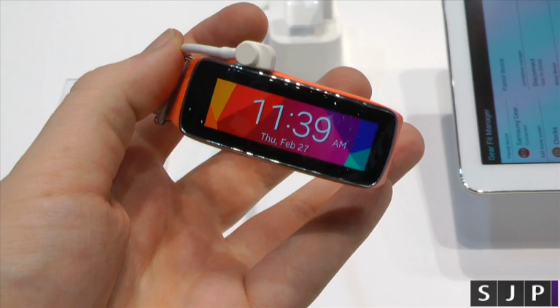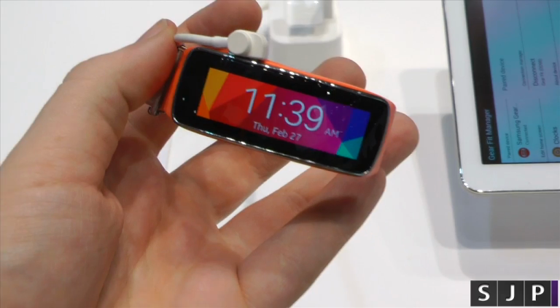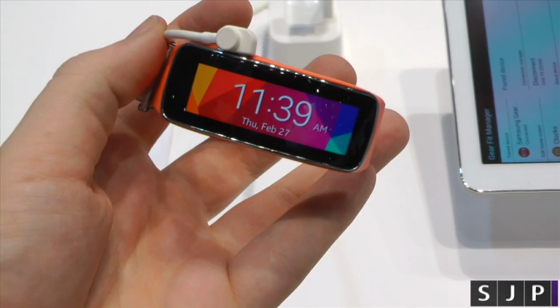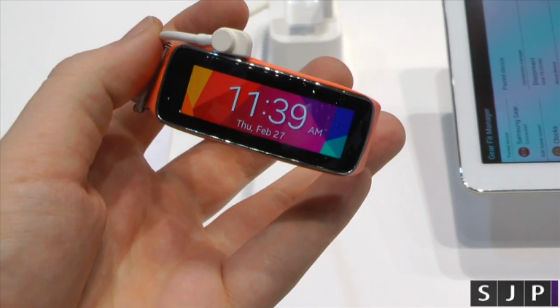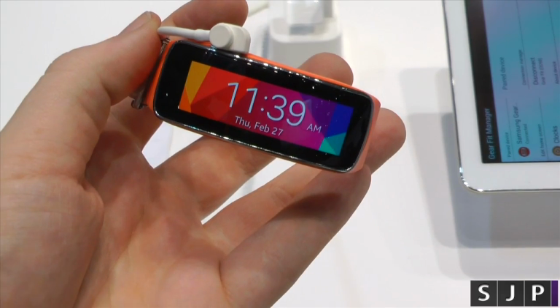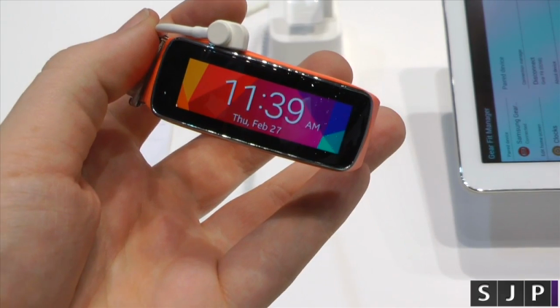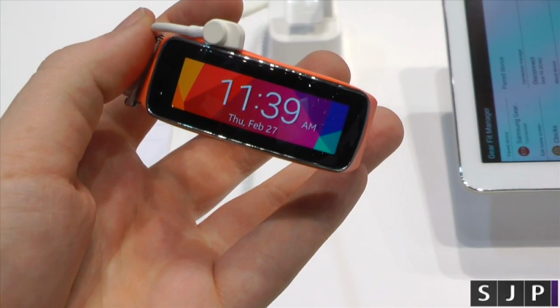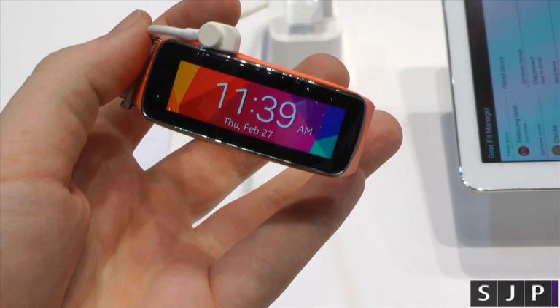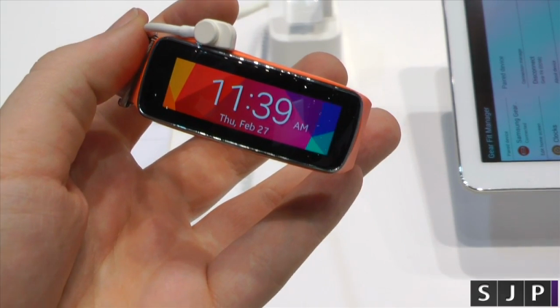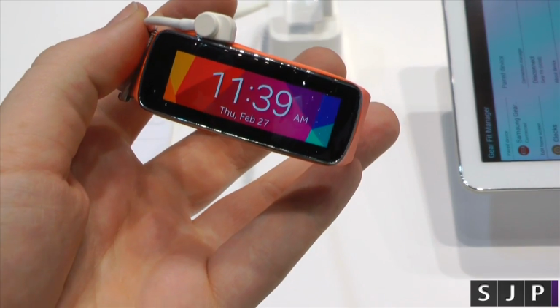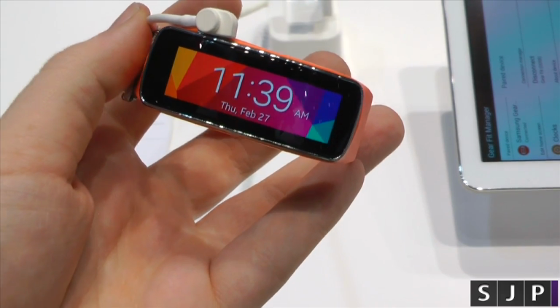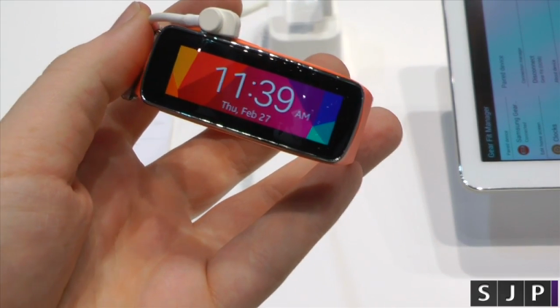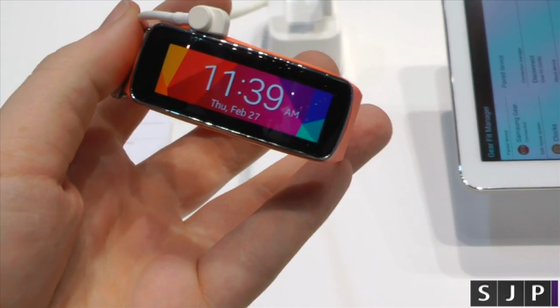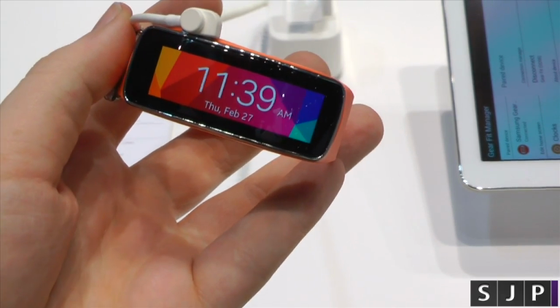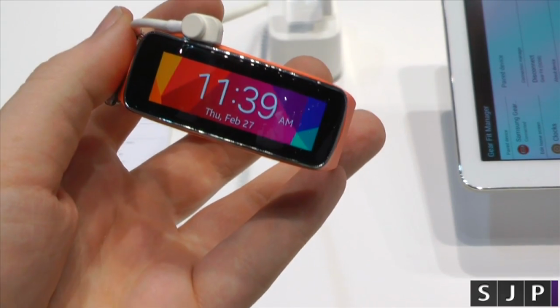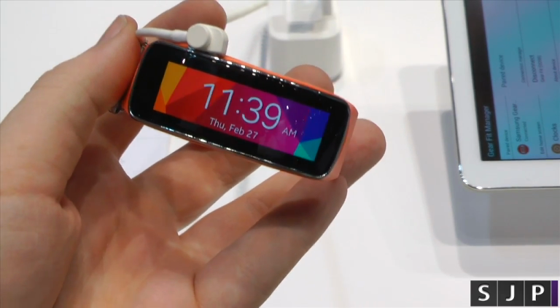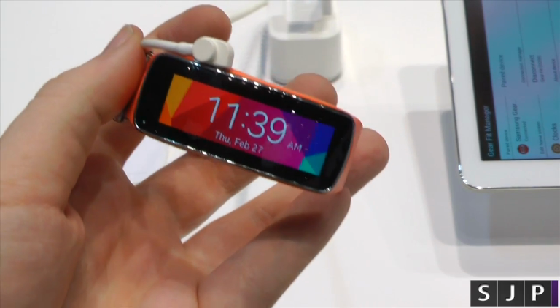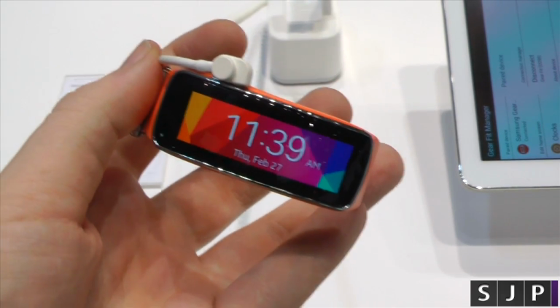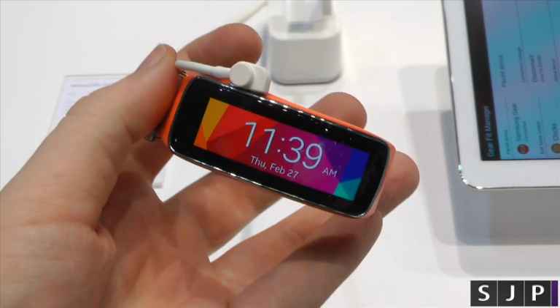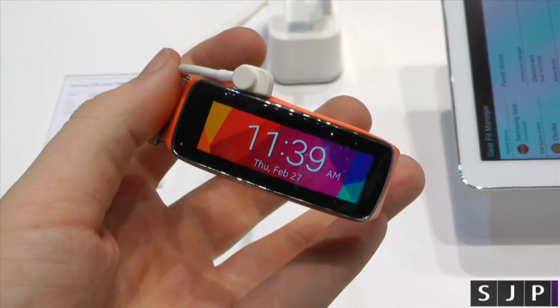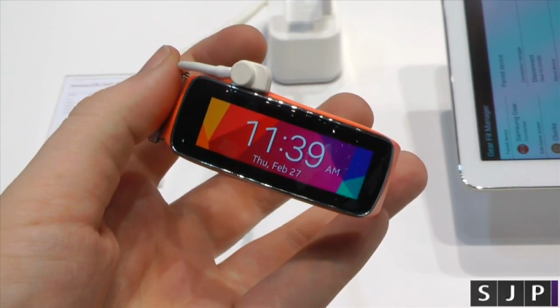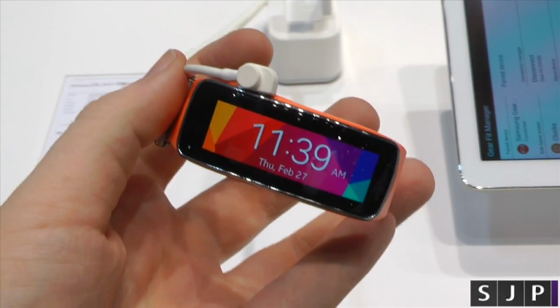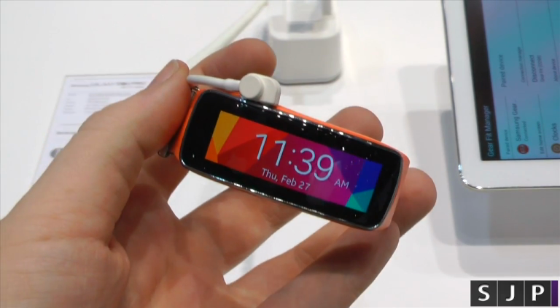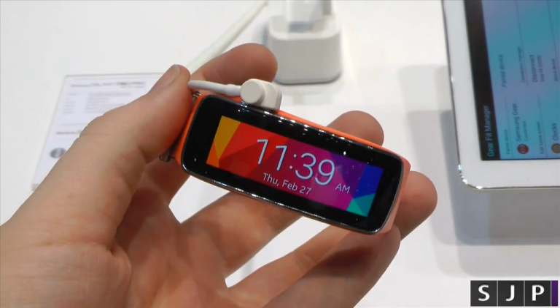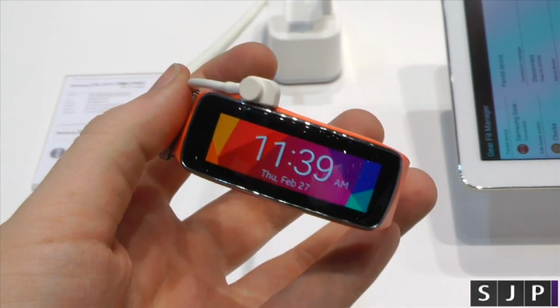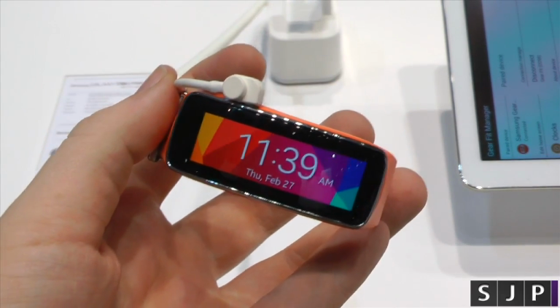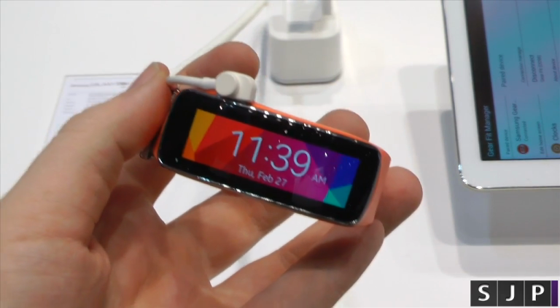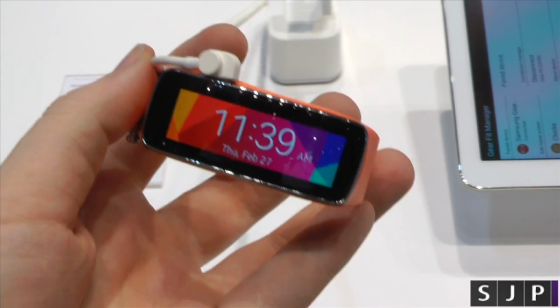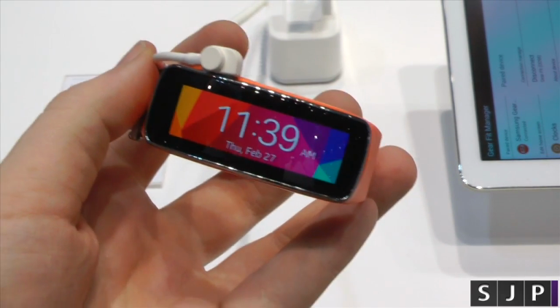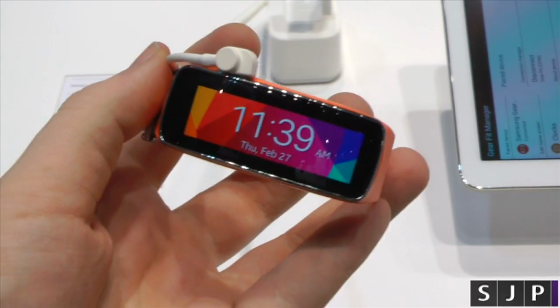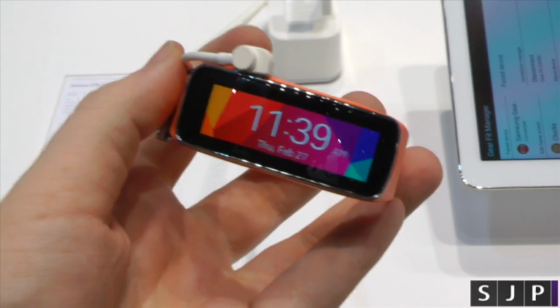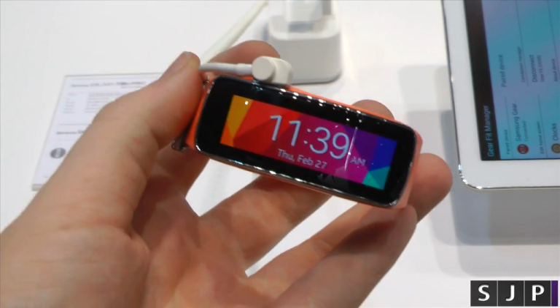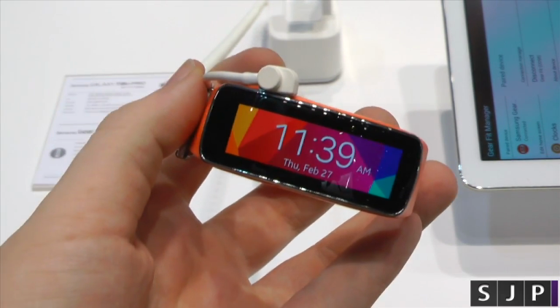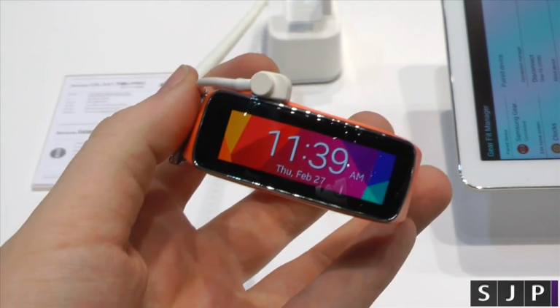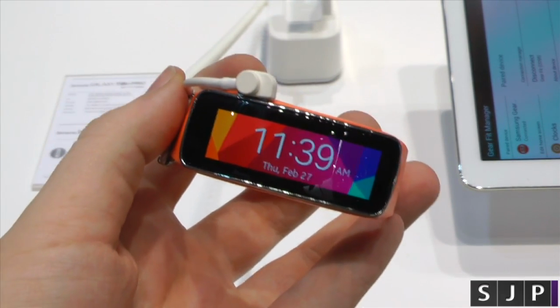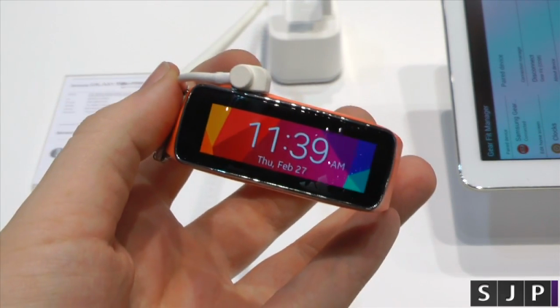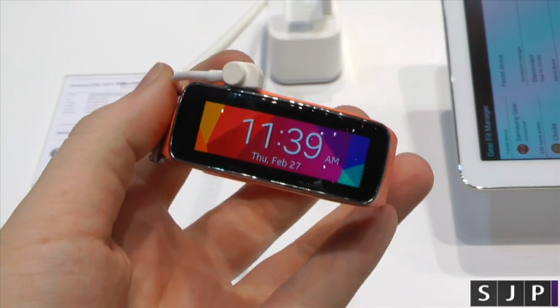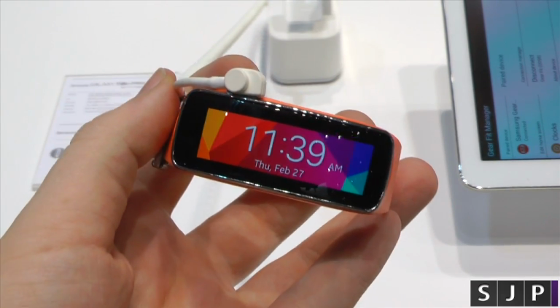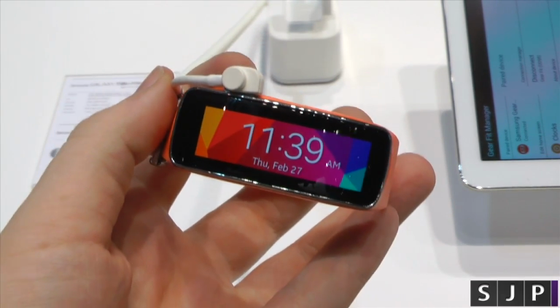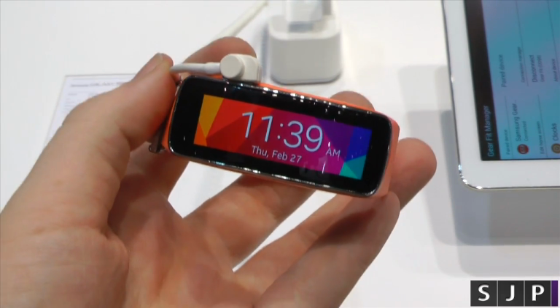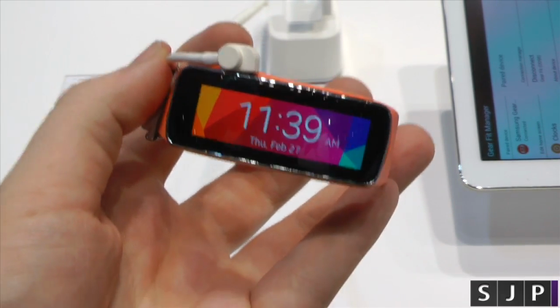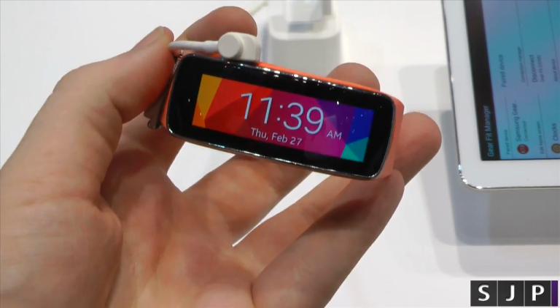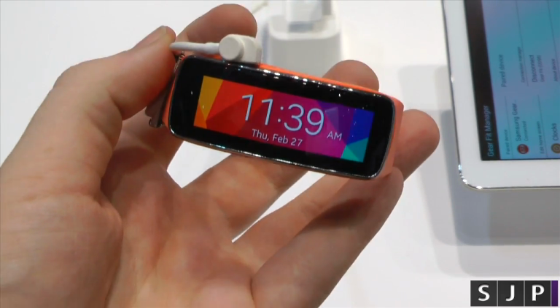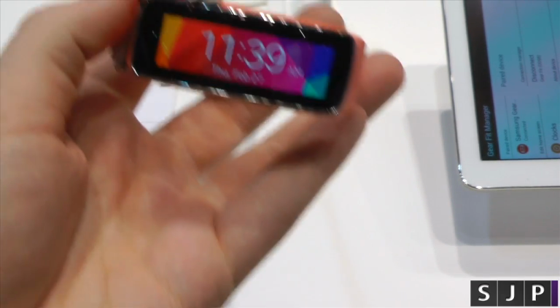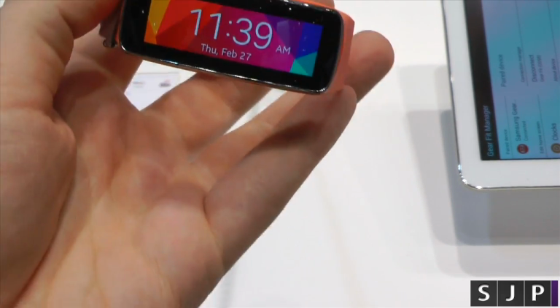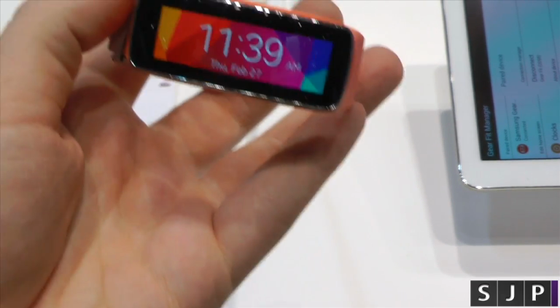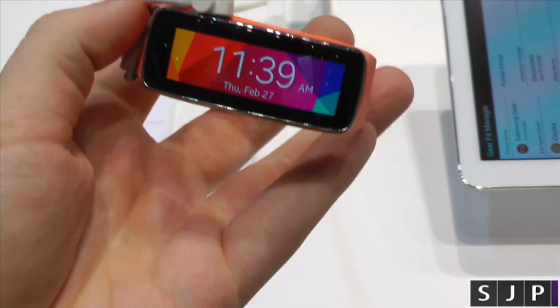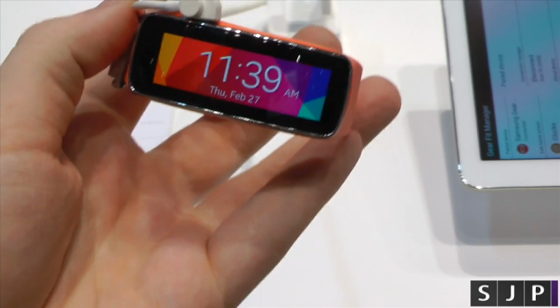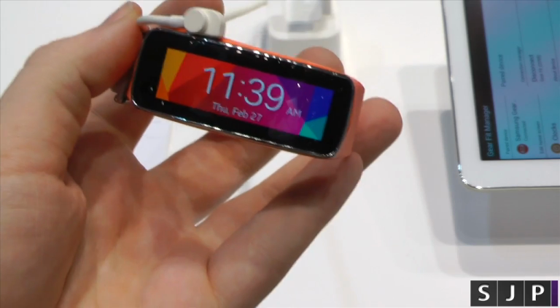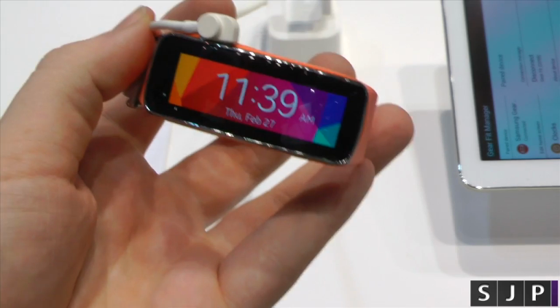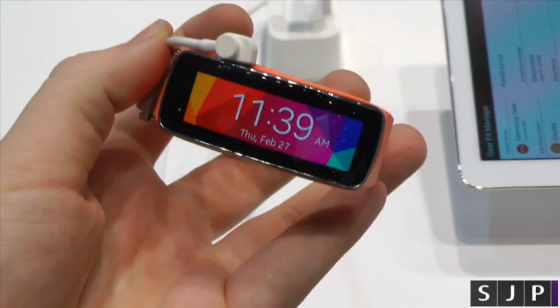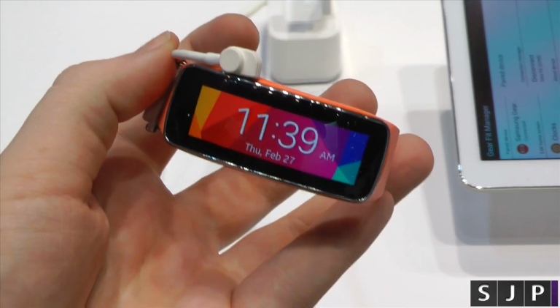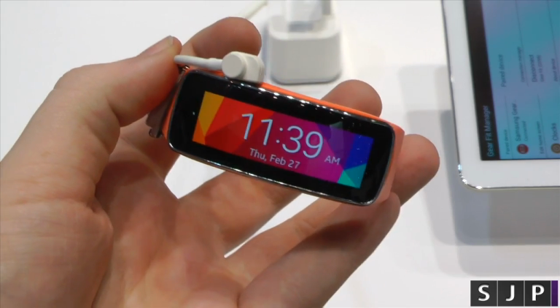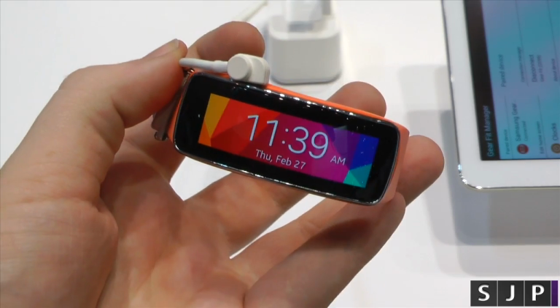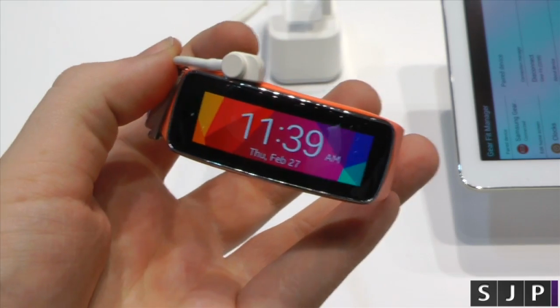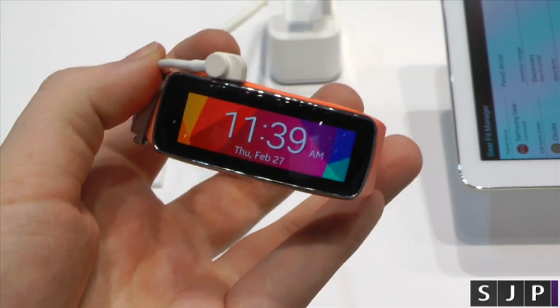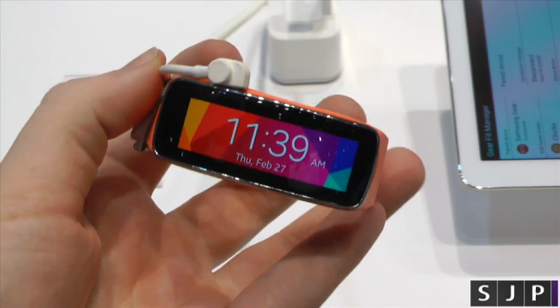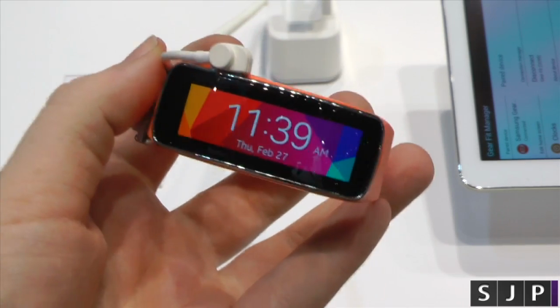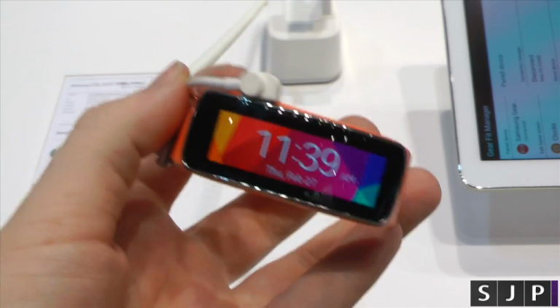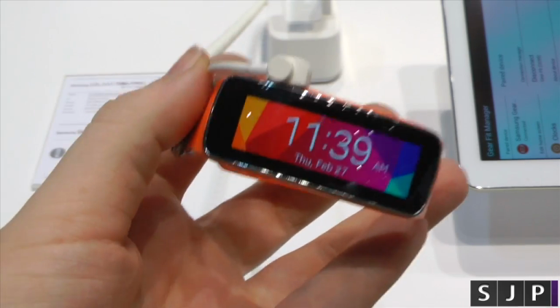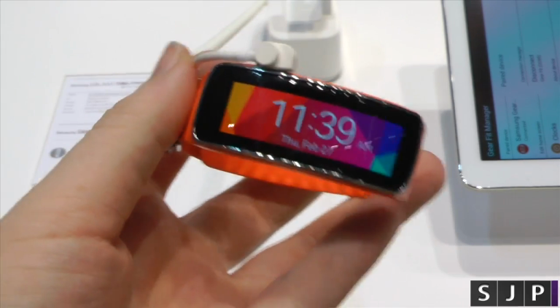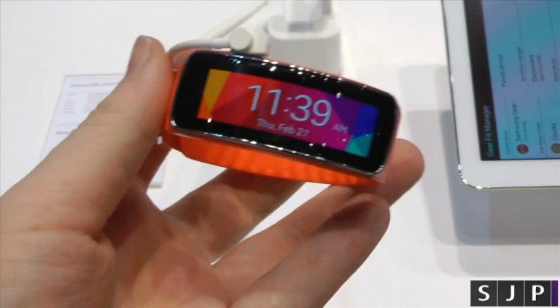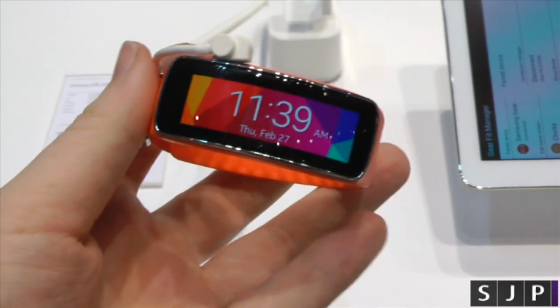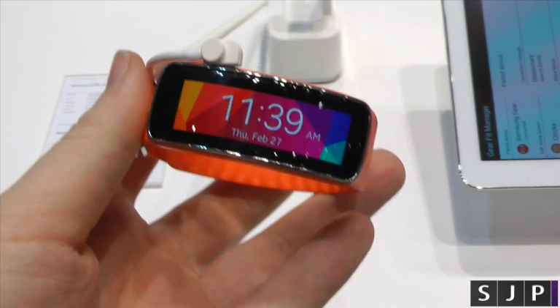Hey everybody, Sam Mack once again. I am here at the Samsung booth and I've got my hands on with the Galaxy Fit. This is my second time recording this video.